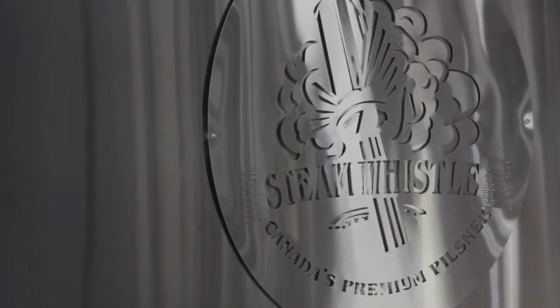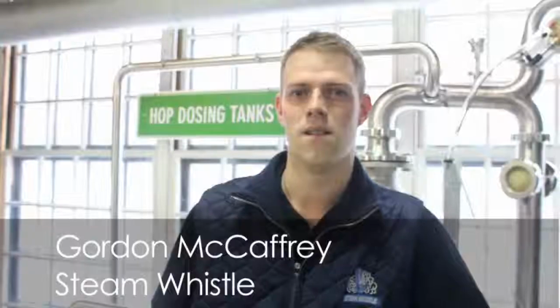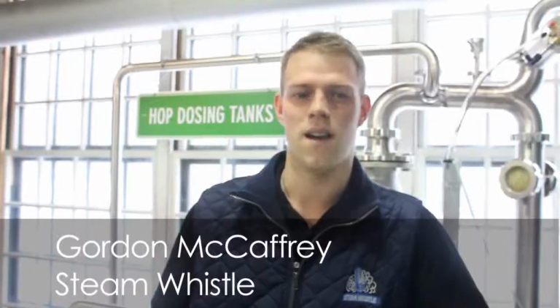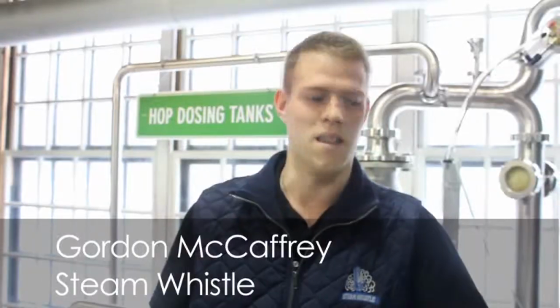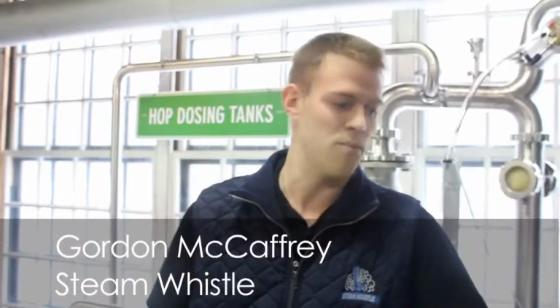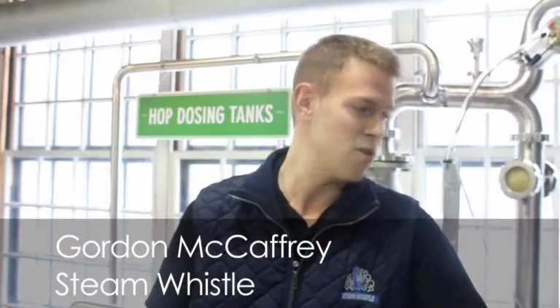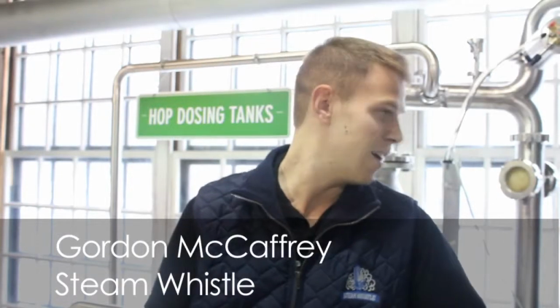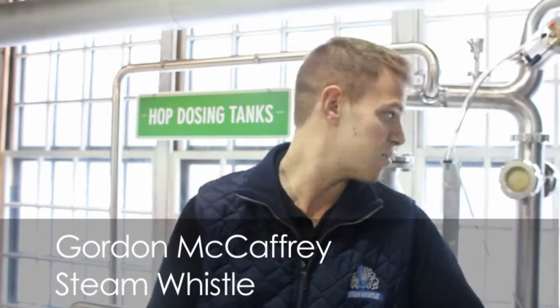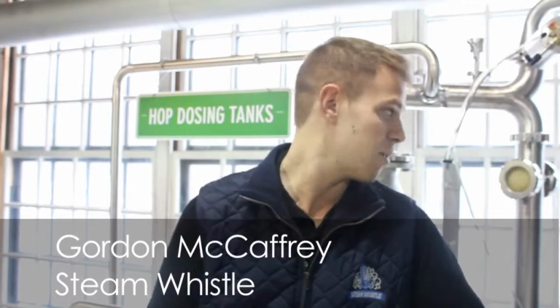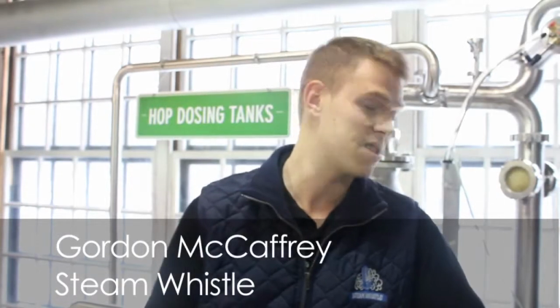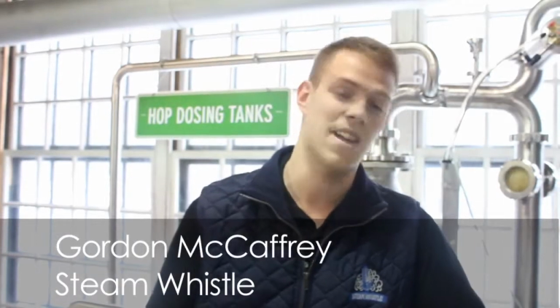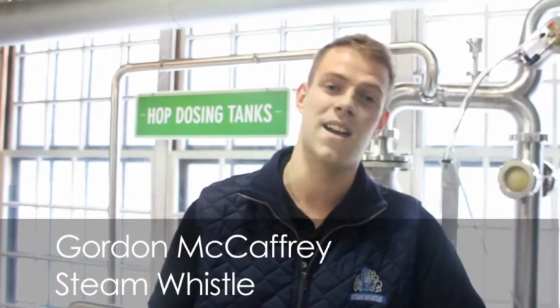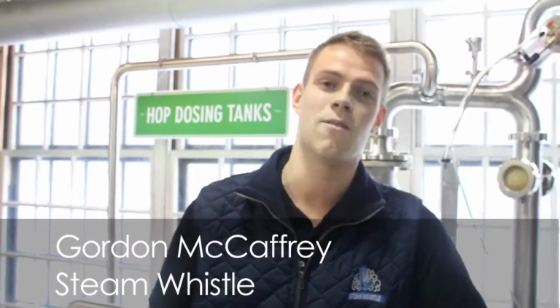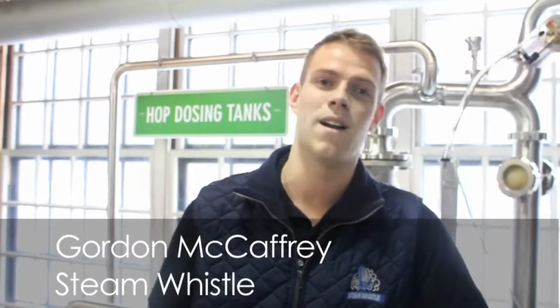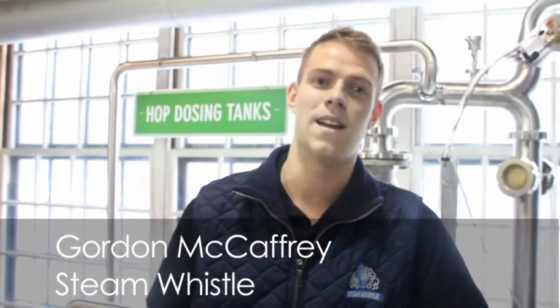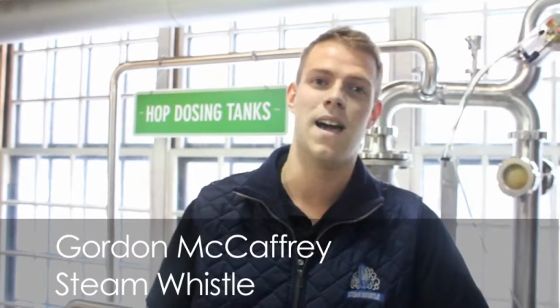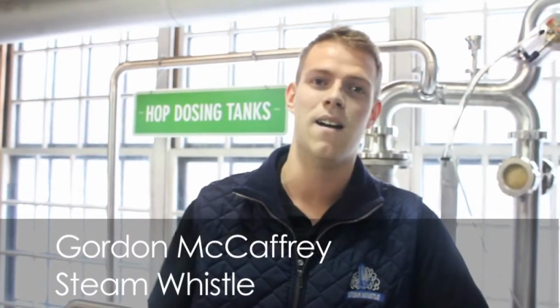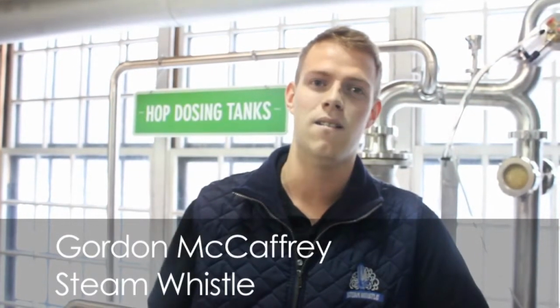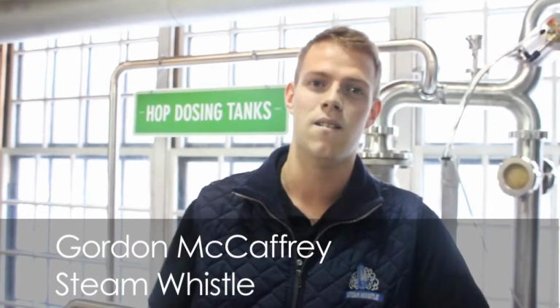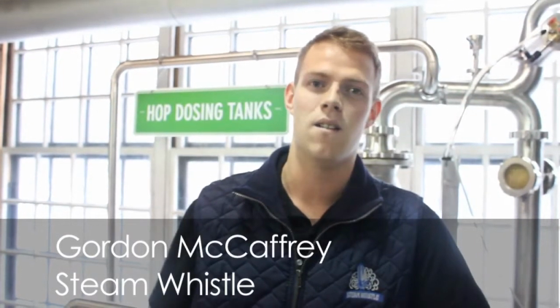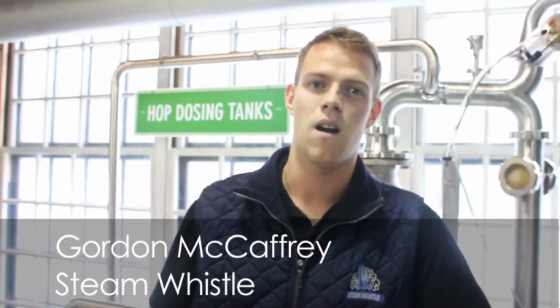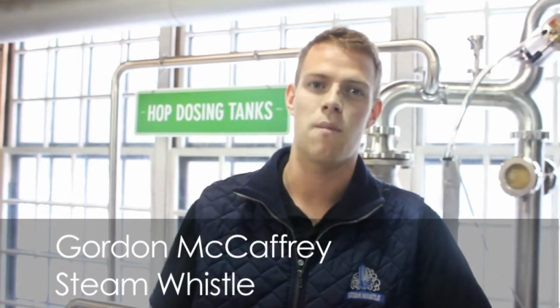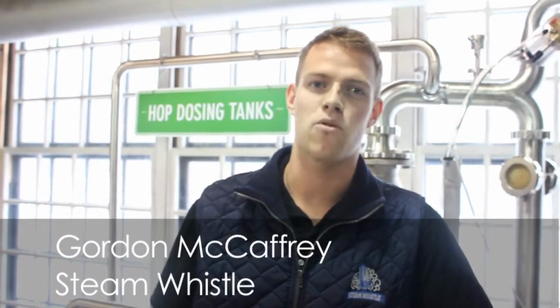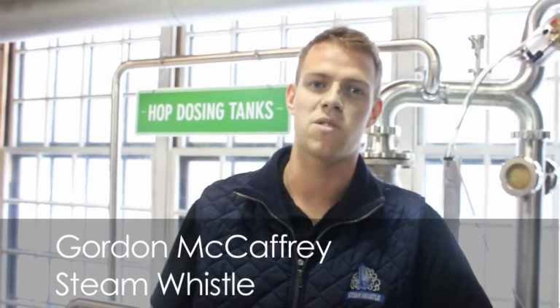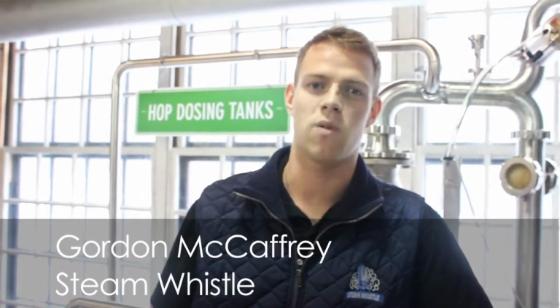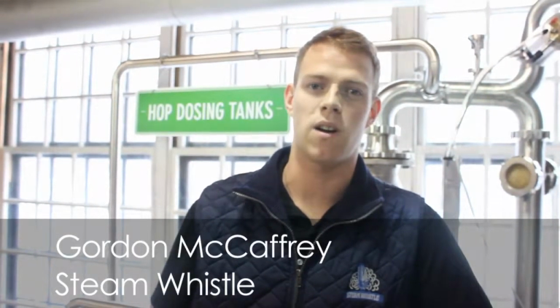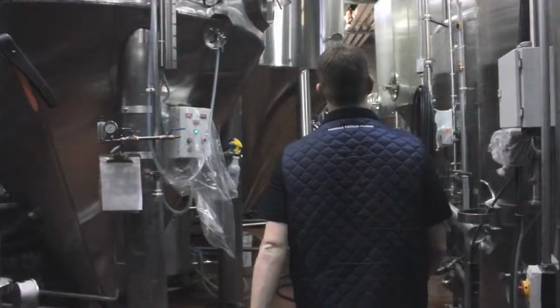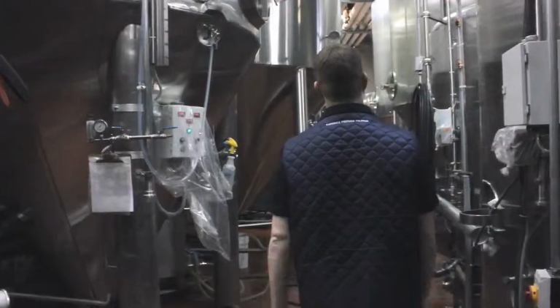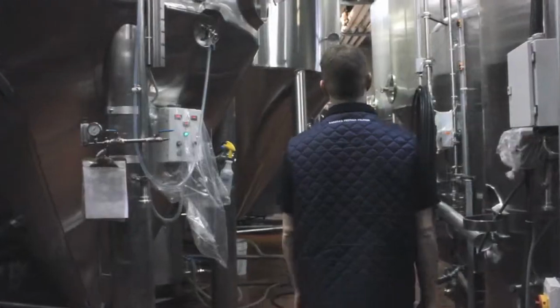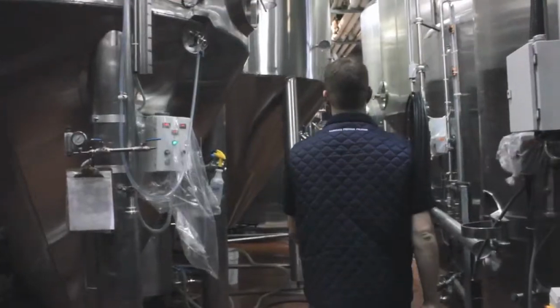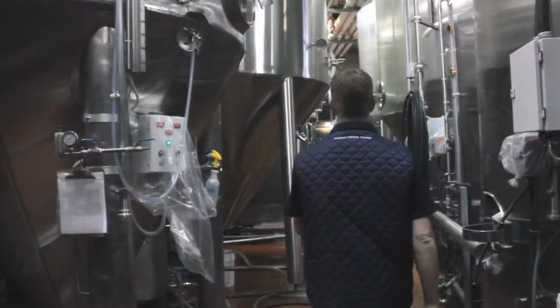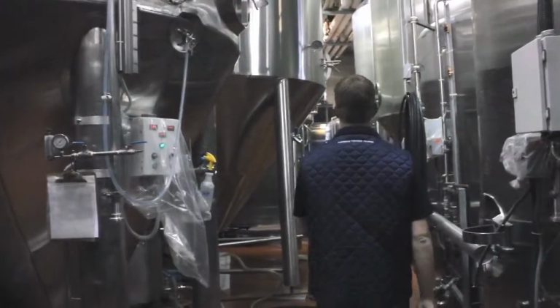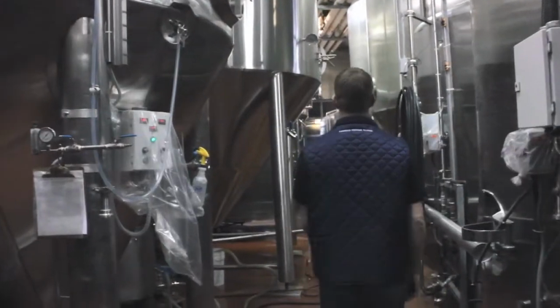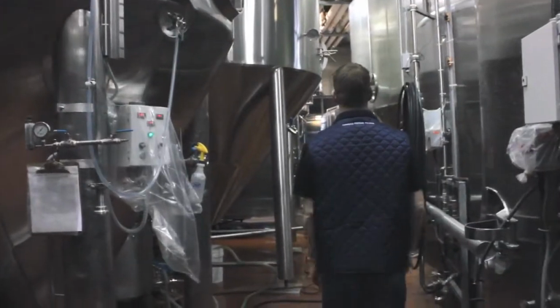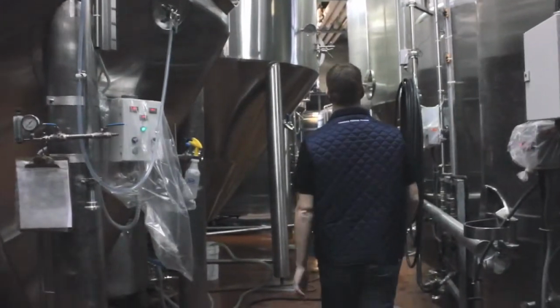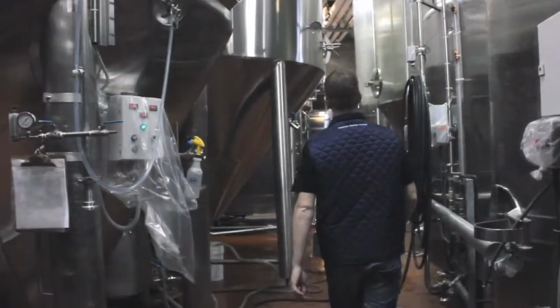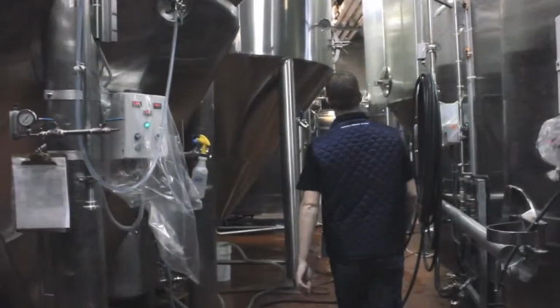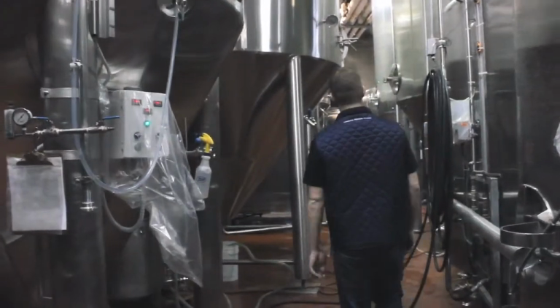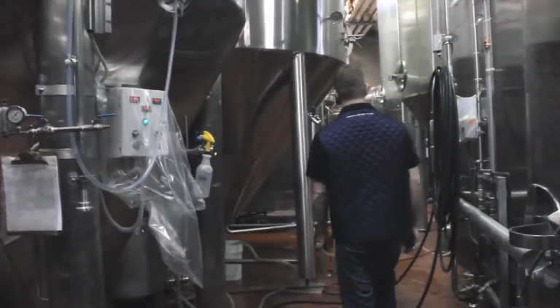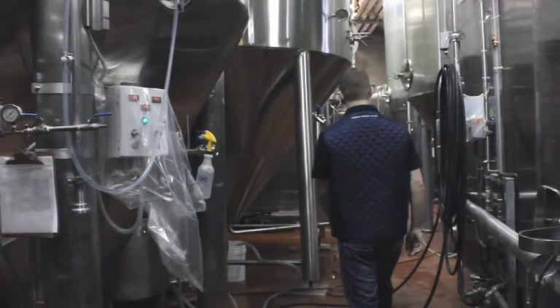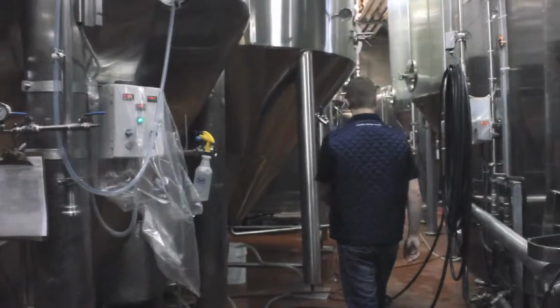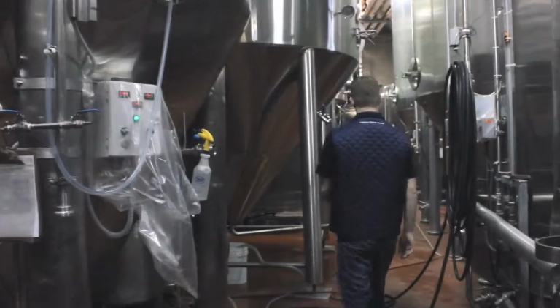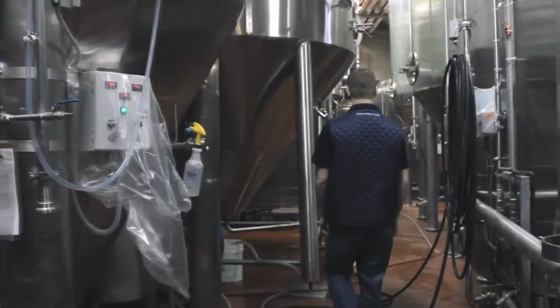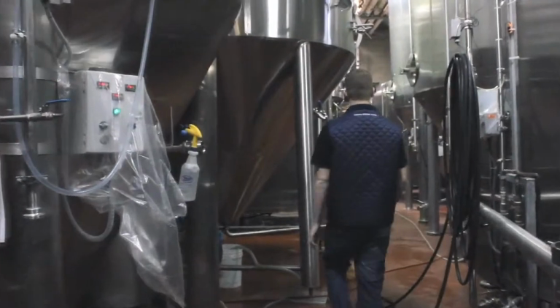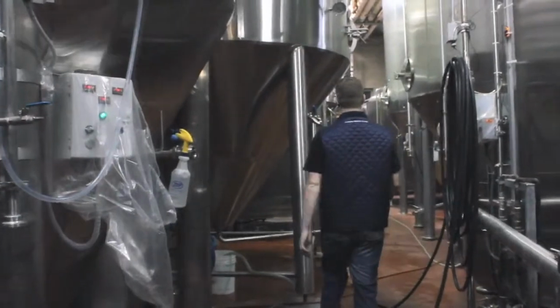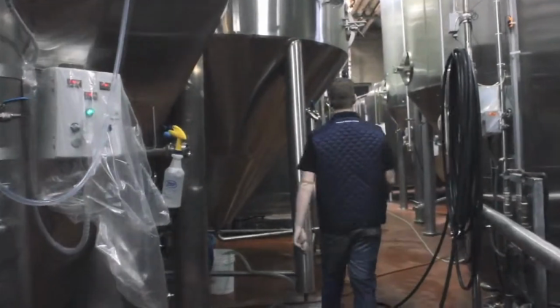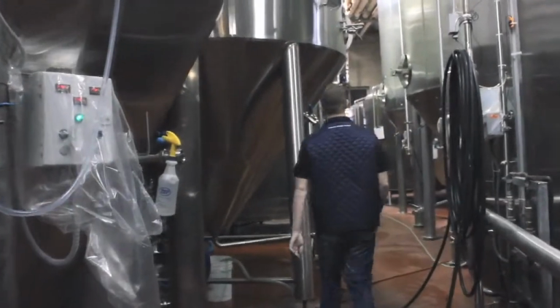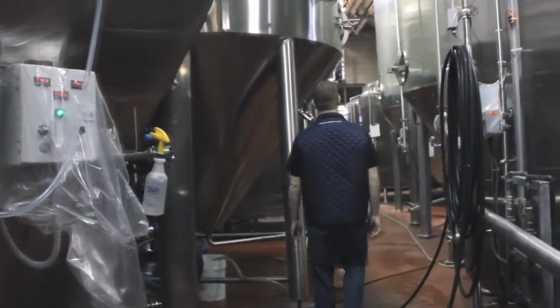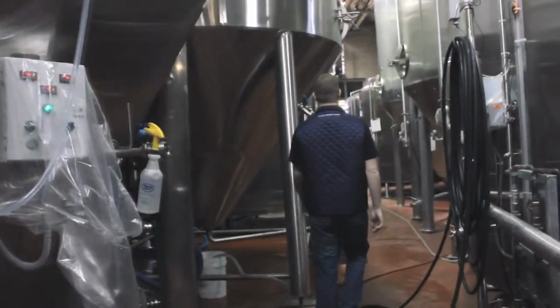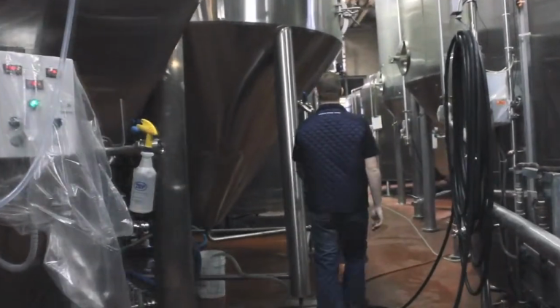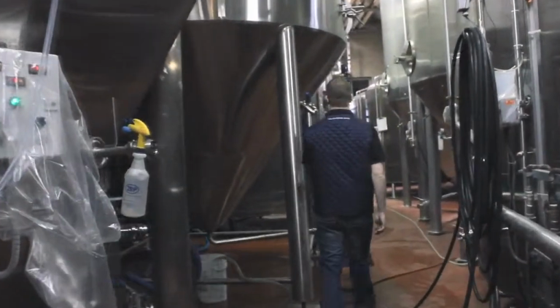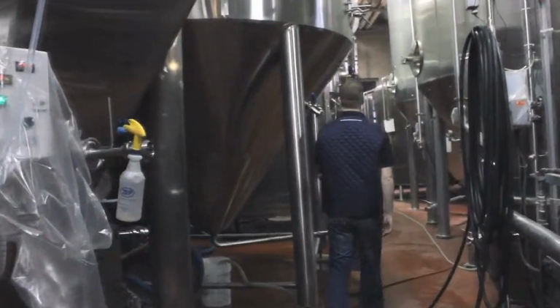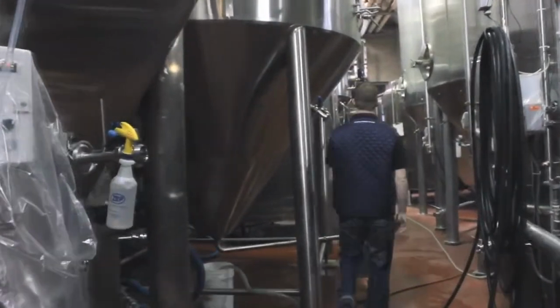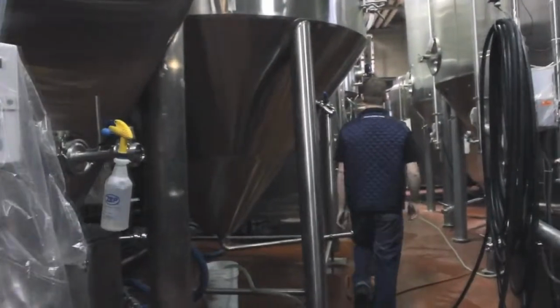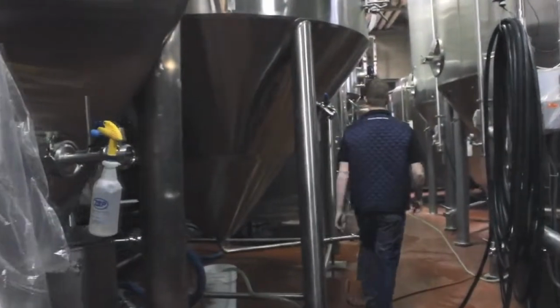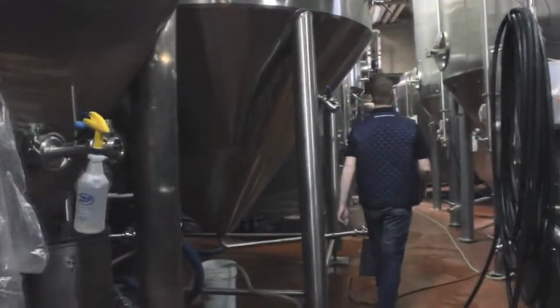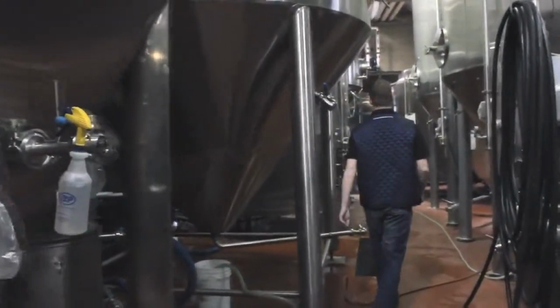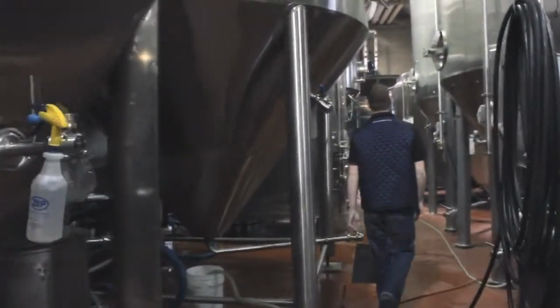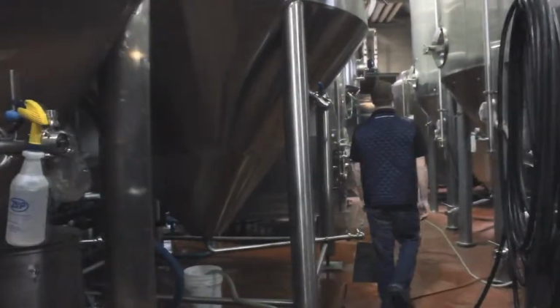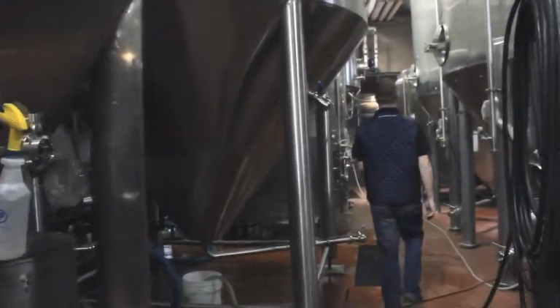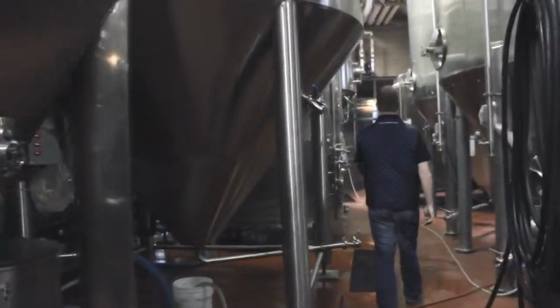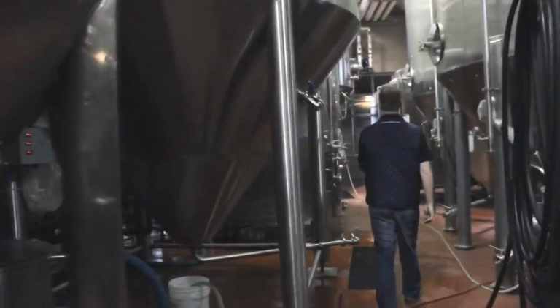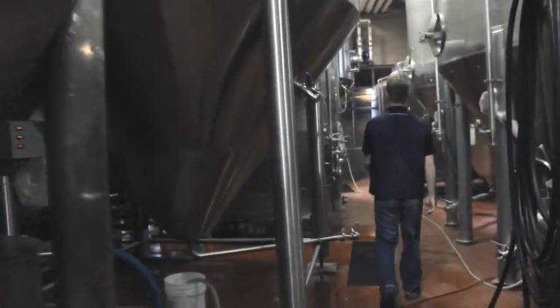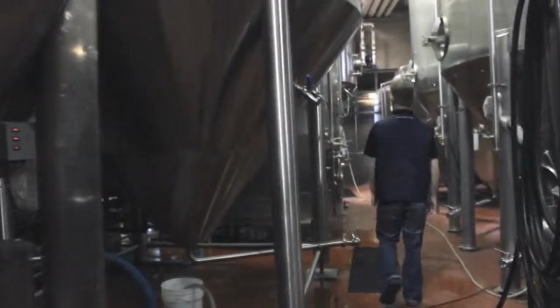In the brew house where we're standing right now, our brewers work around the clock to combine only four natural ingredients to brew Canada's premium Pilsner.